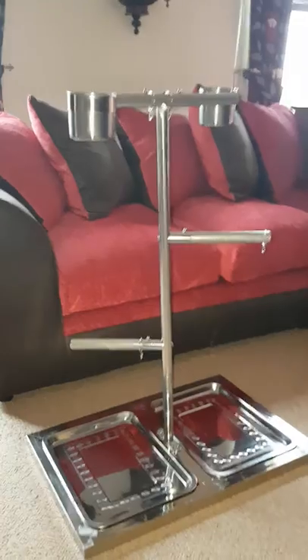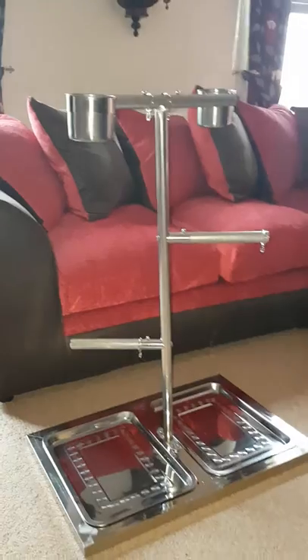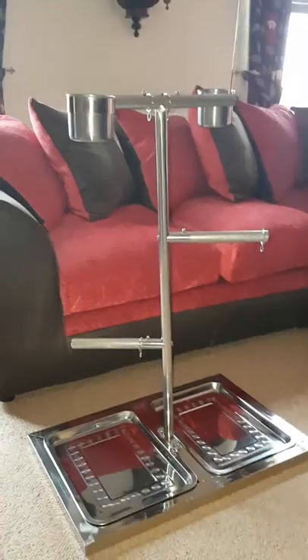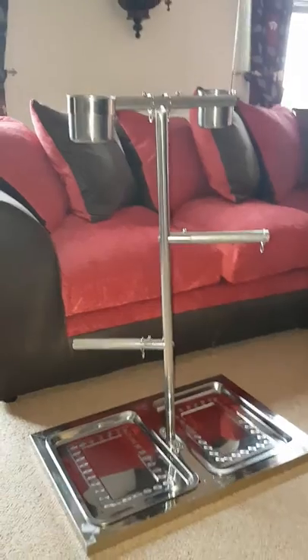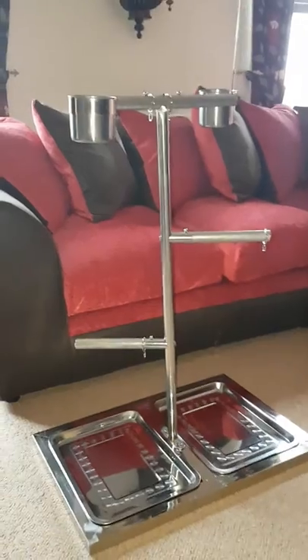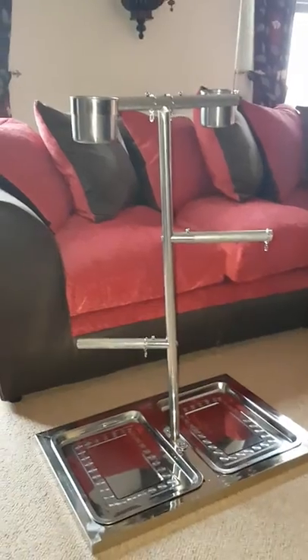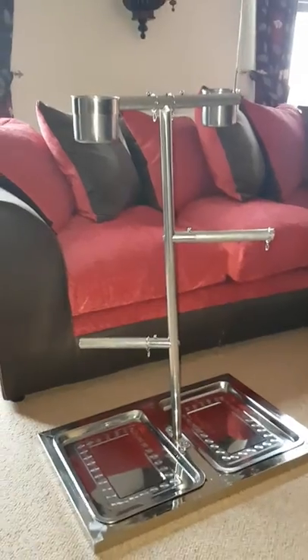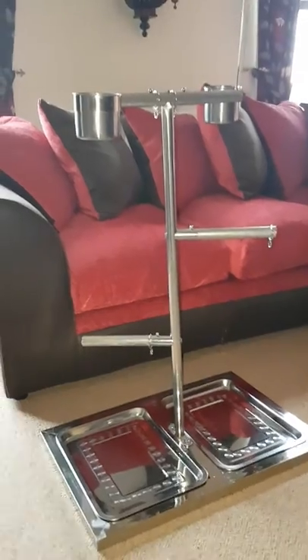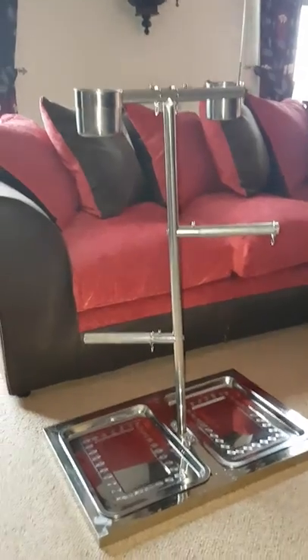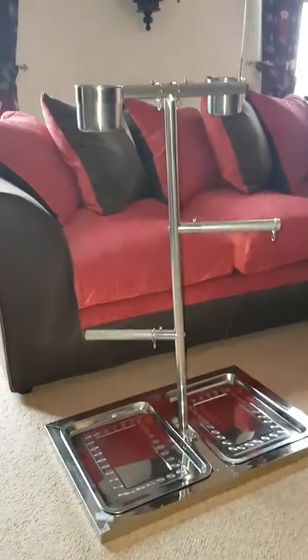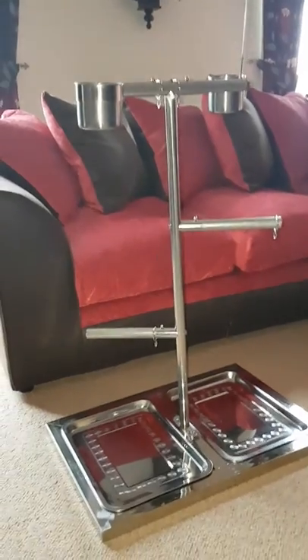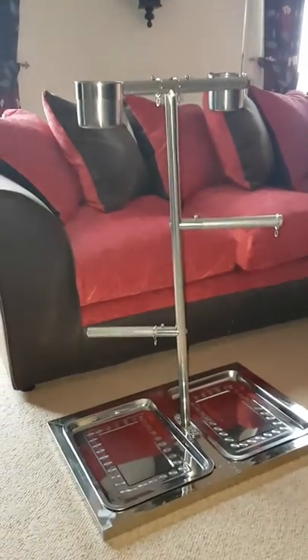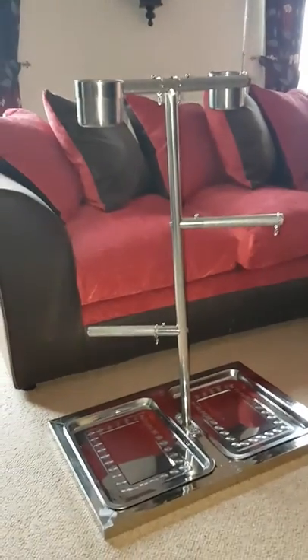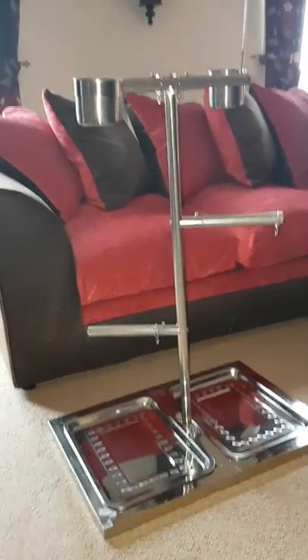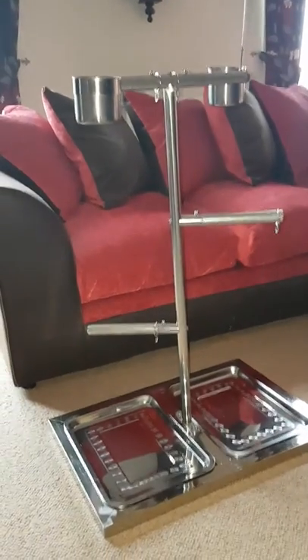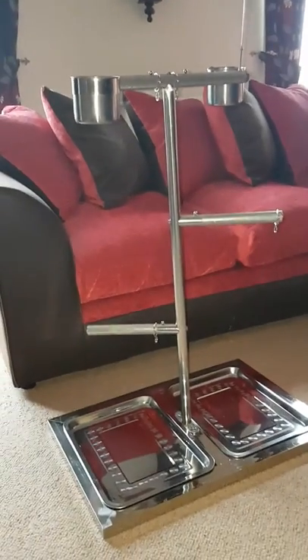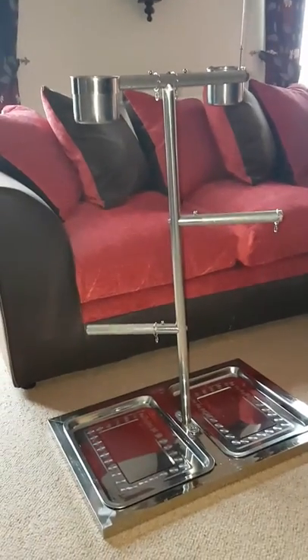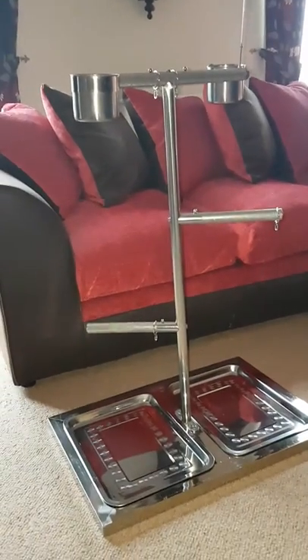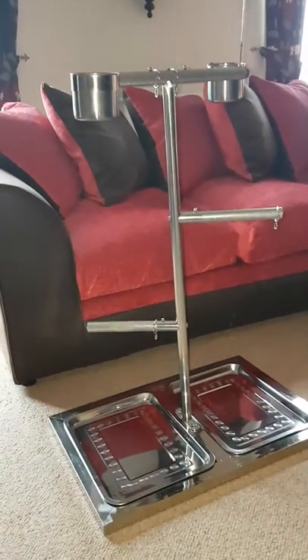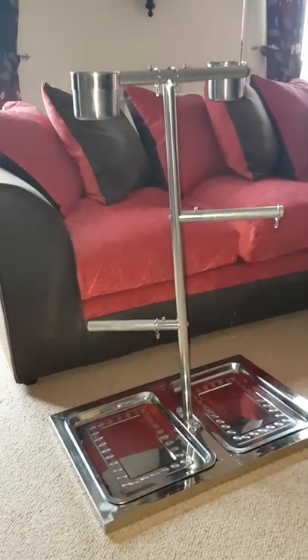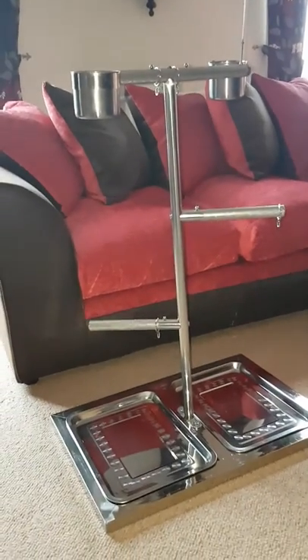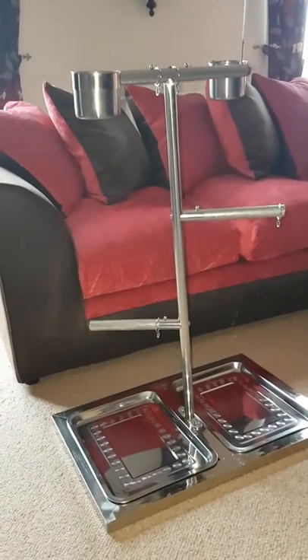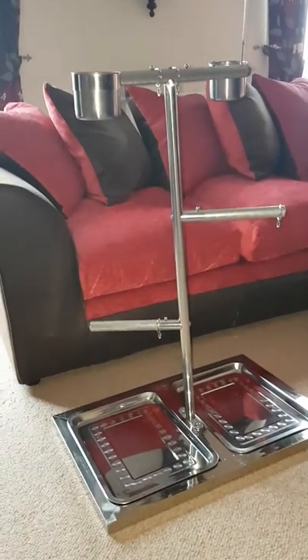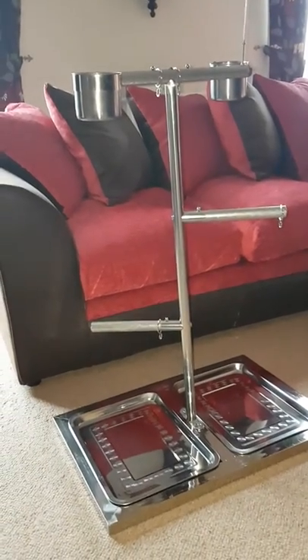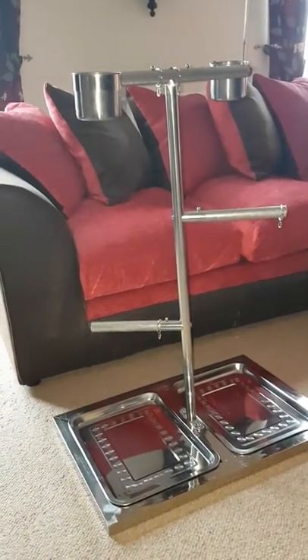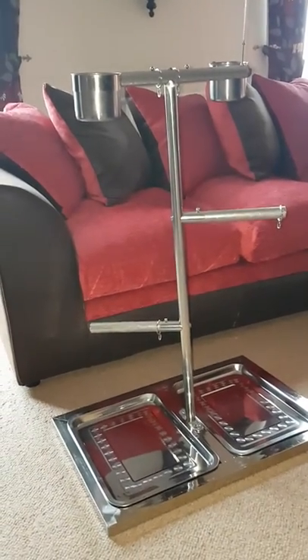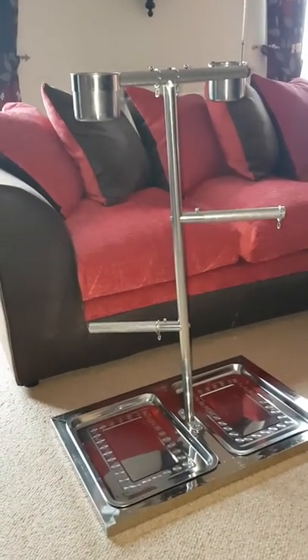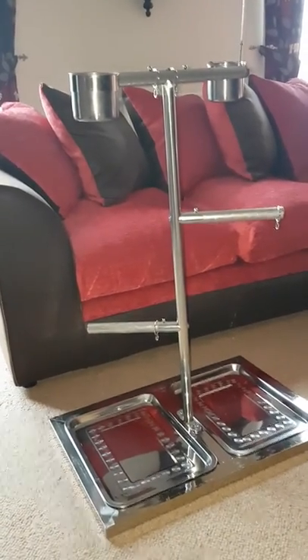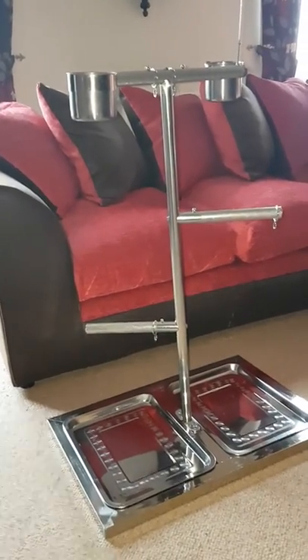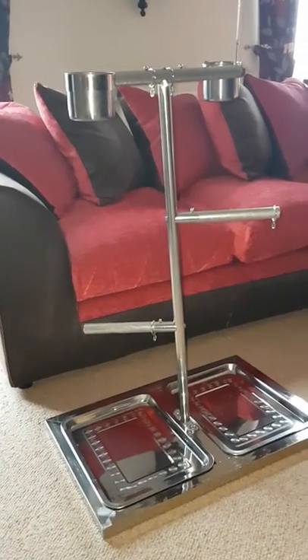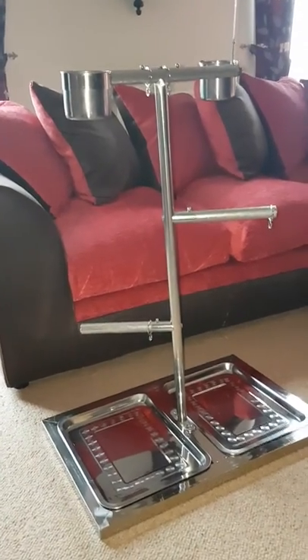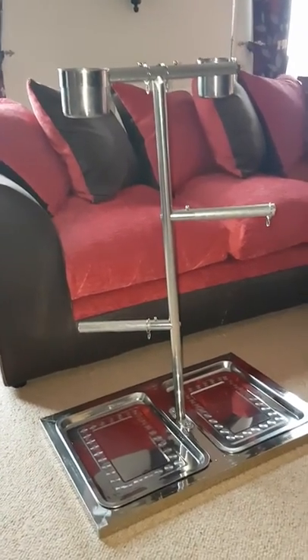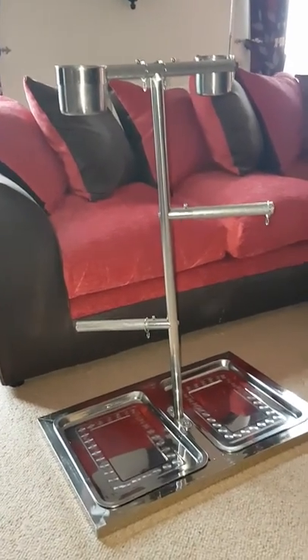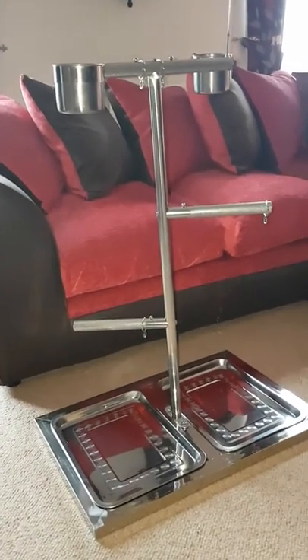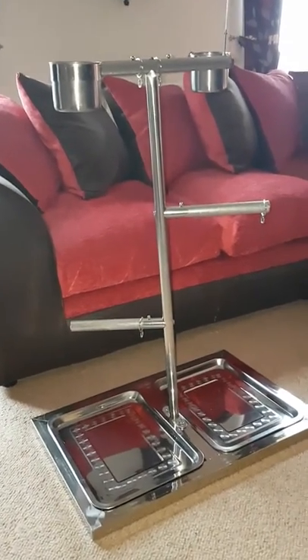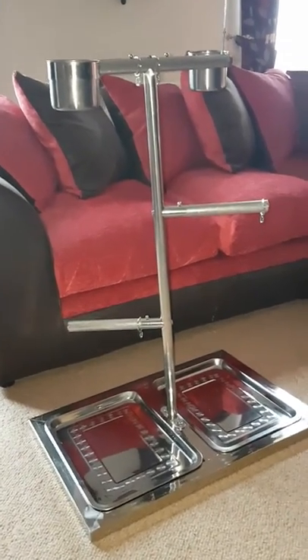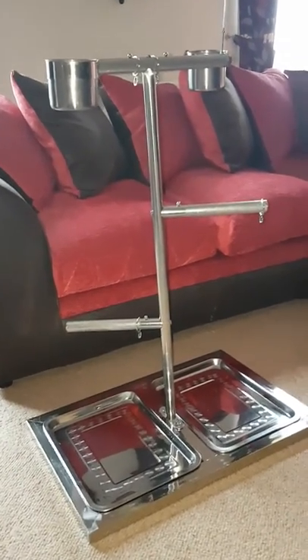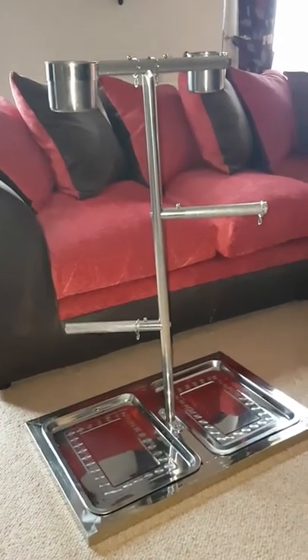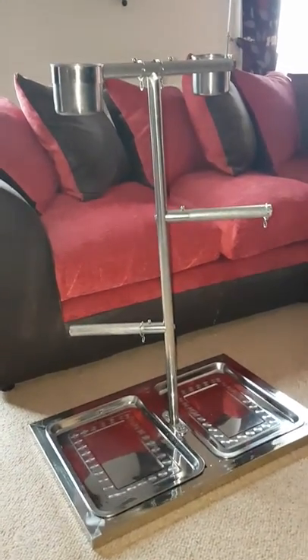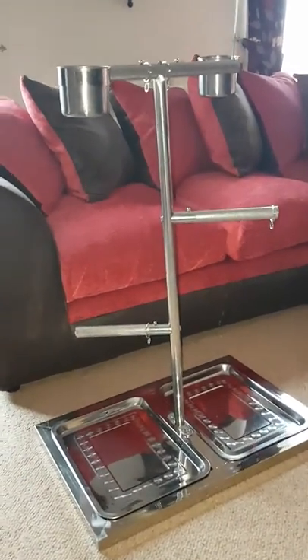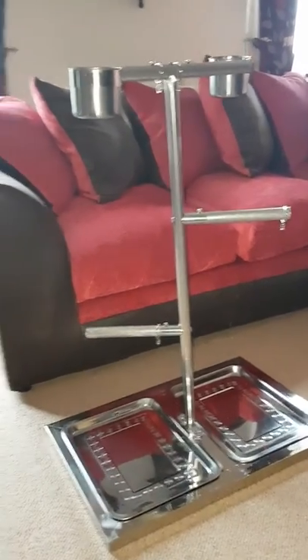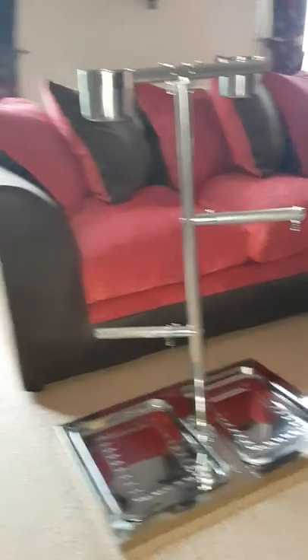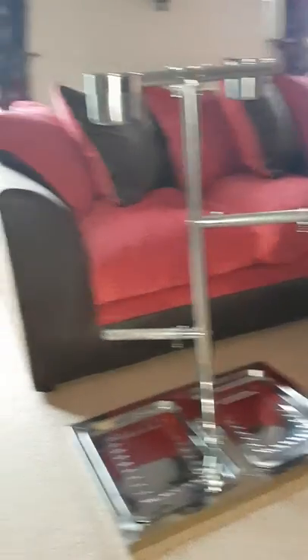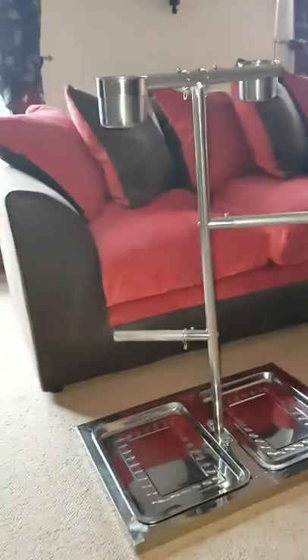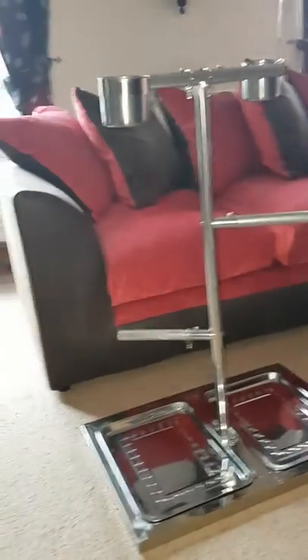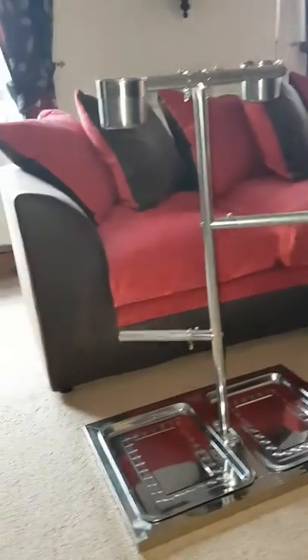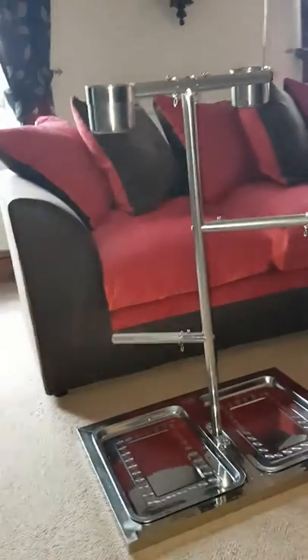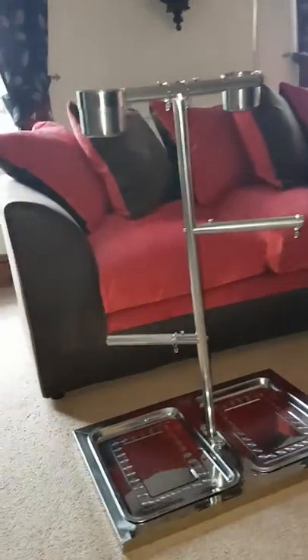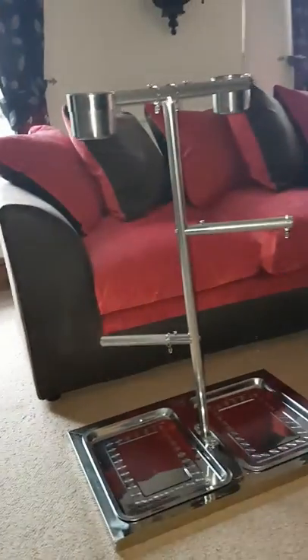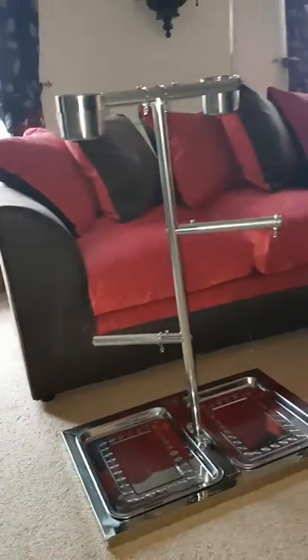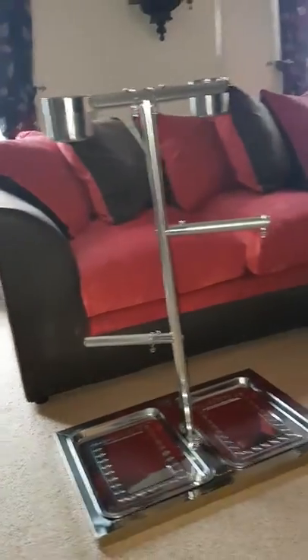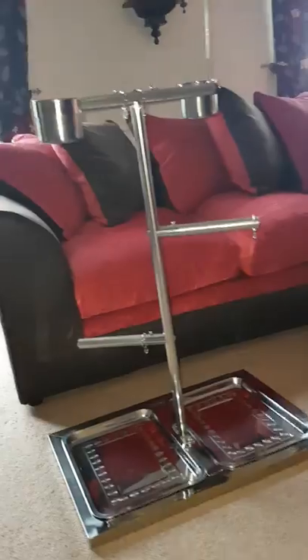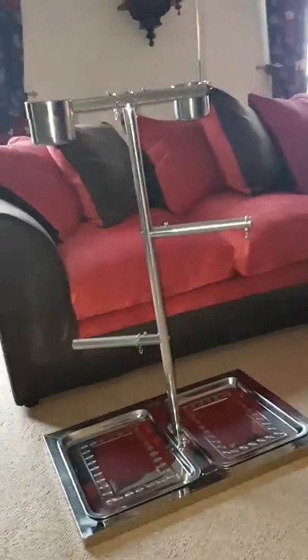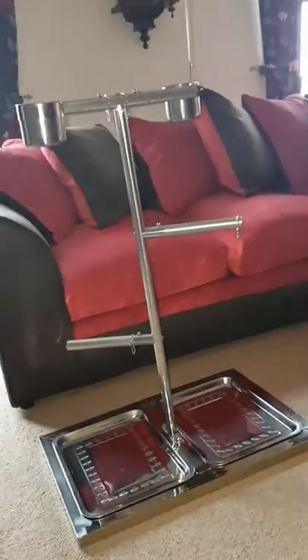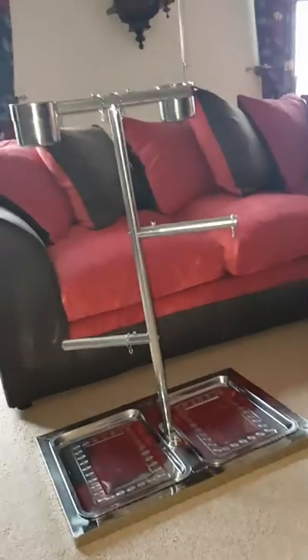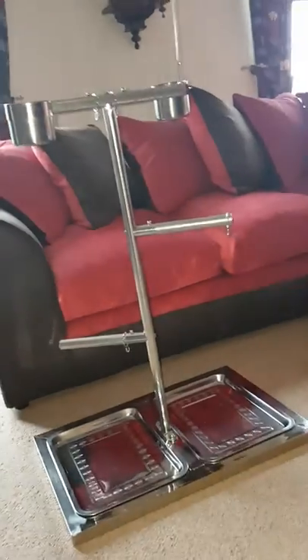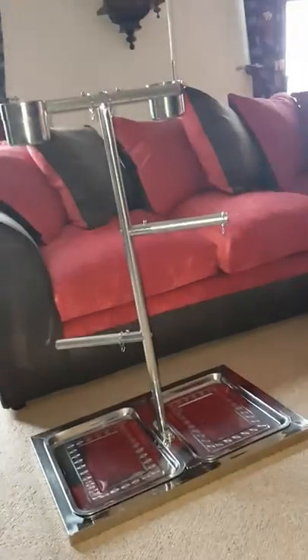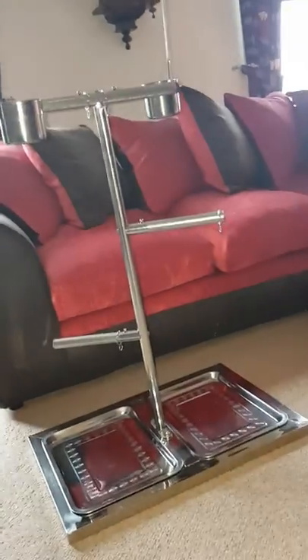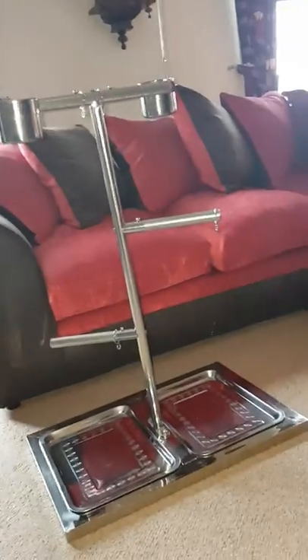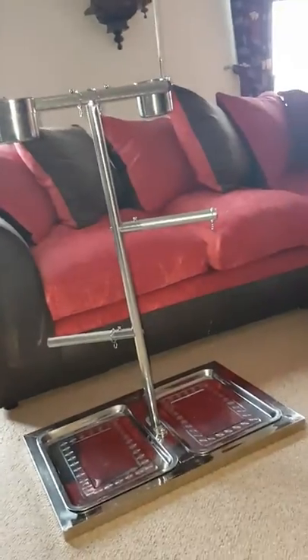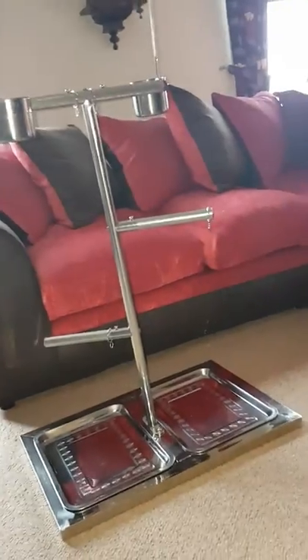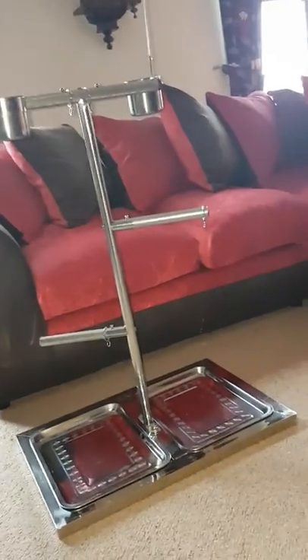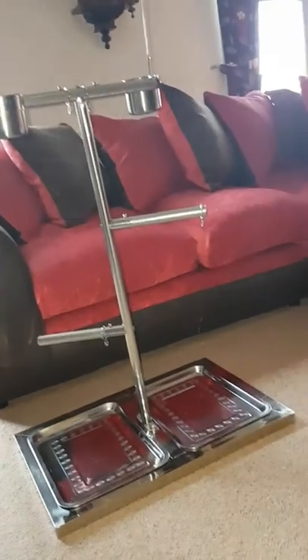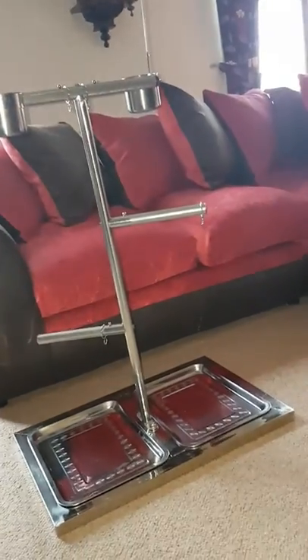Here's our new stainless steel playstand. The sofa gives you a good size guide.